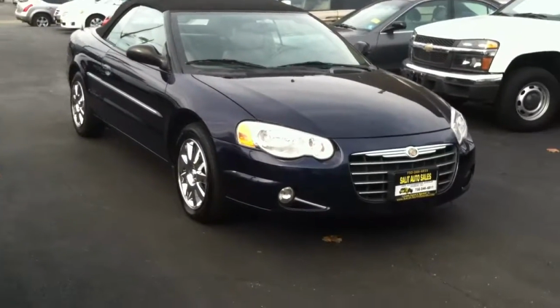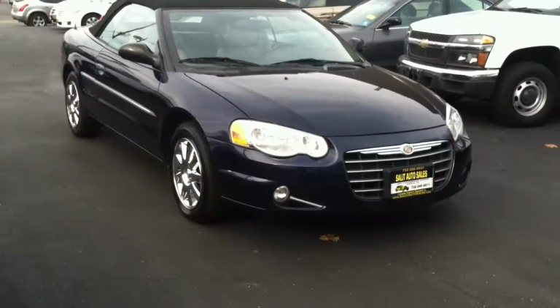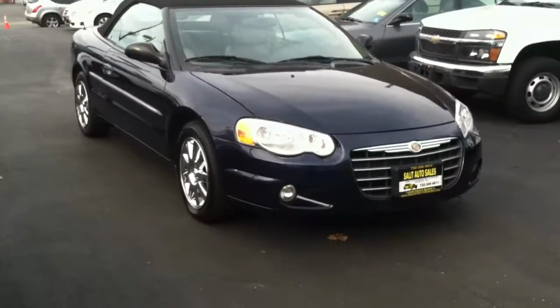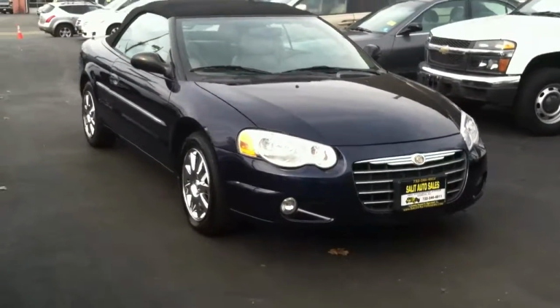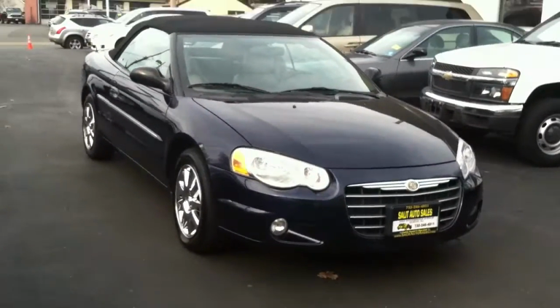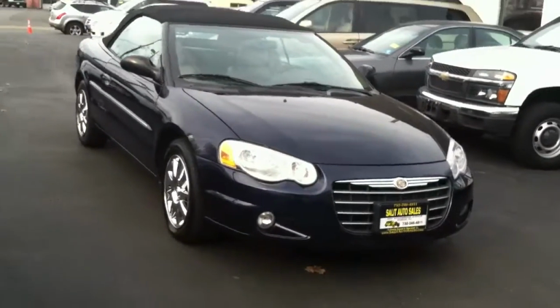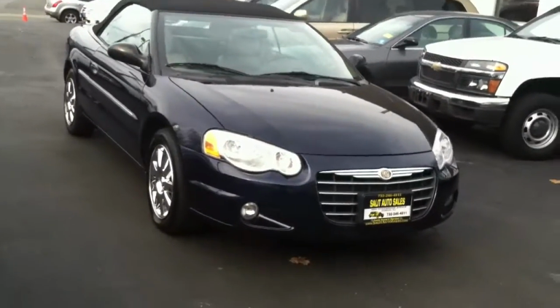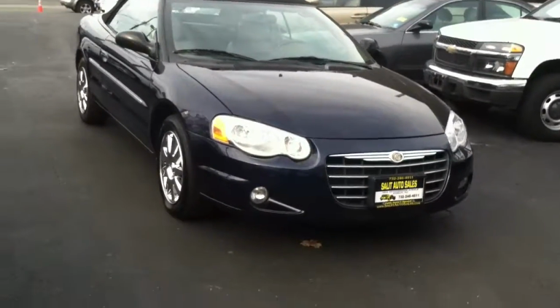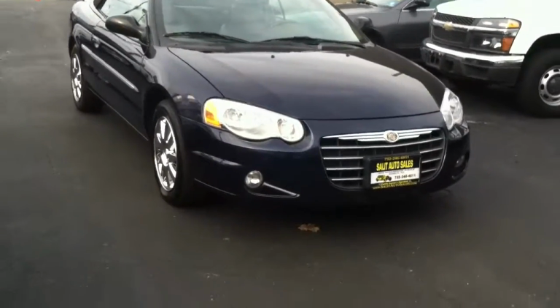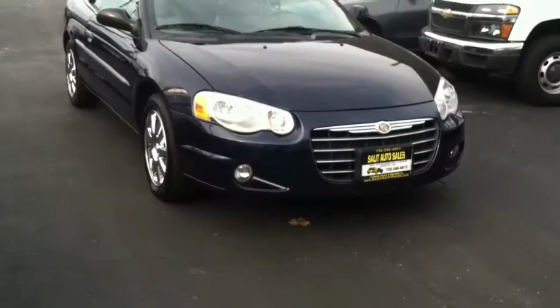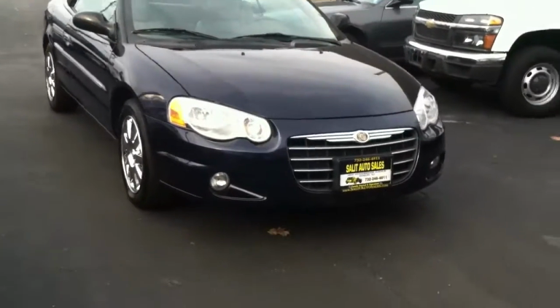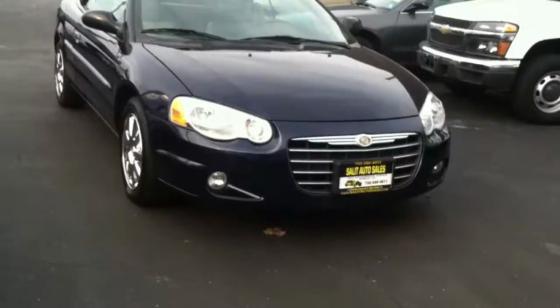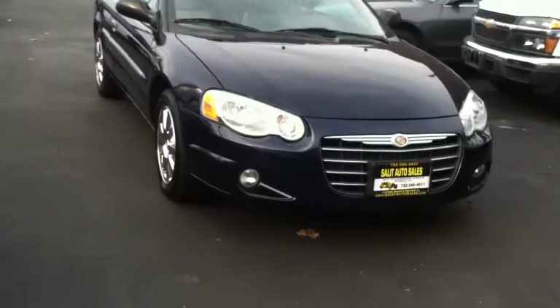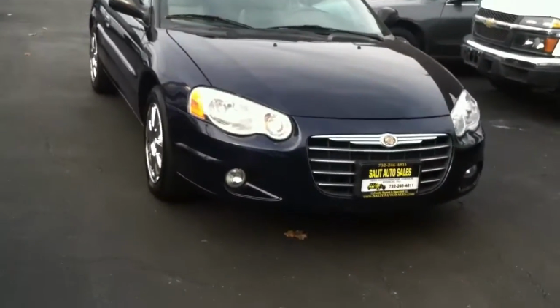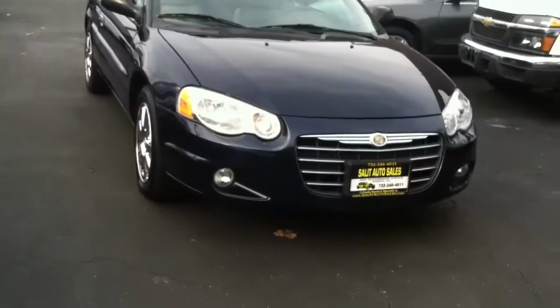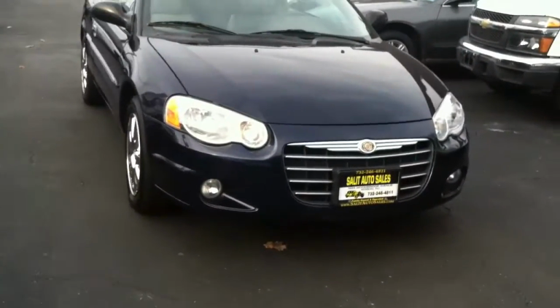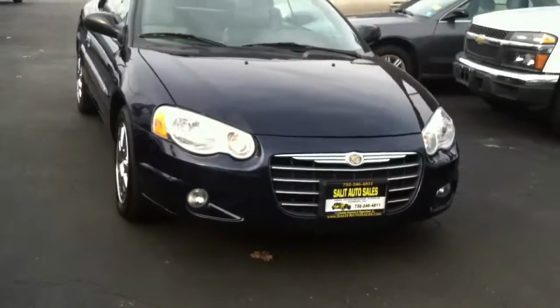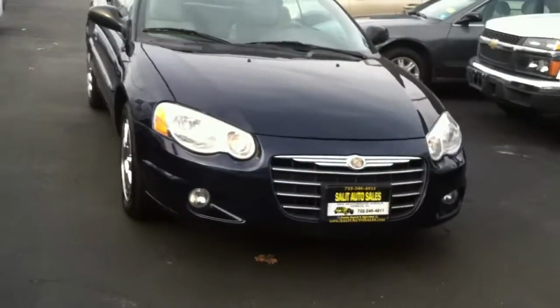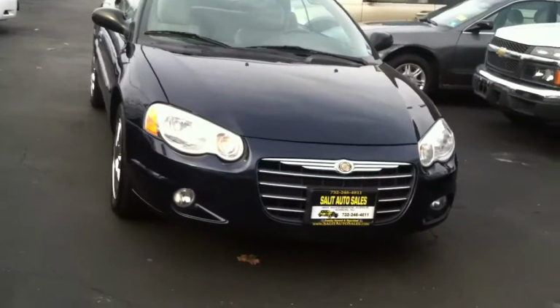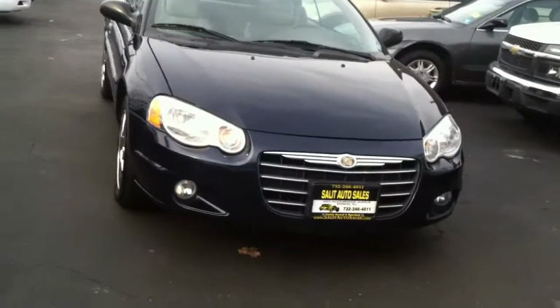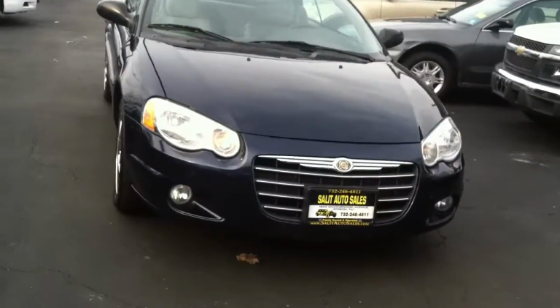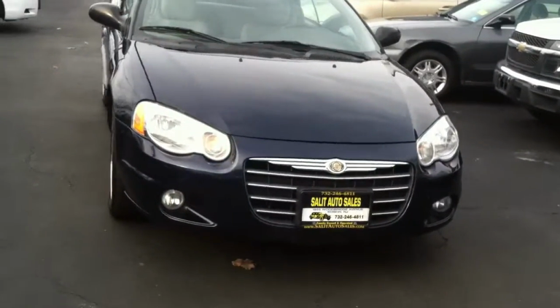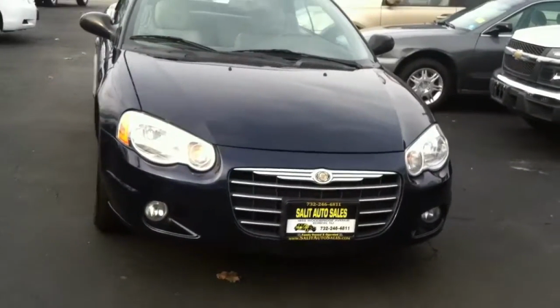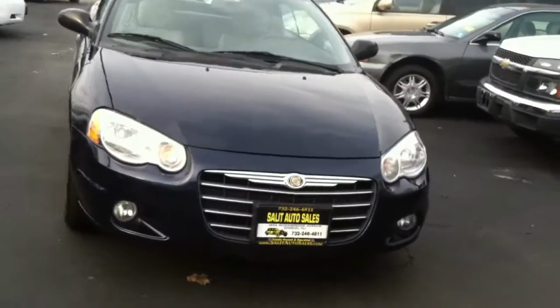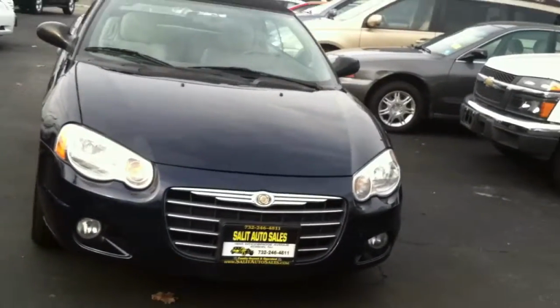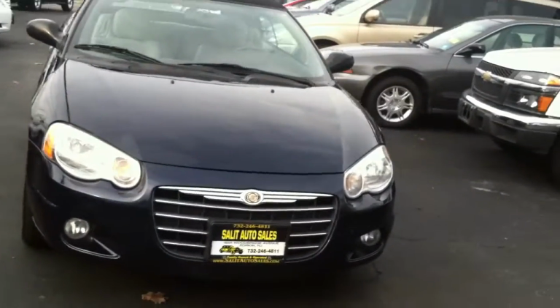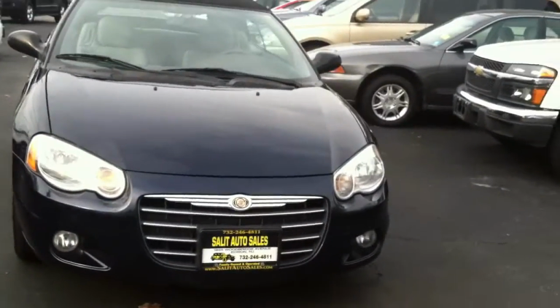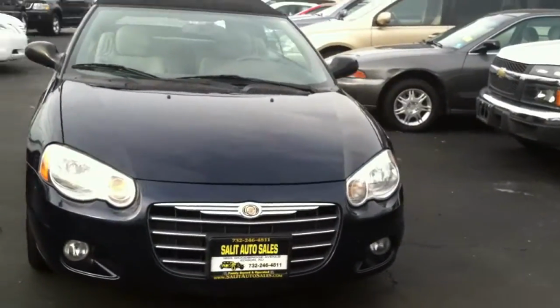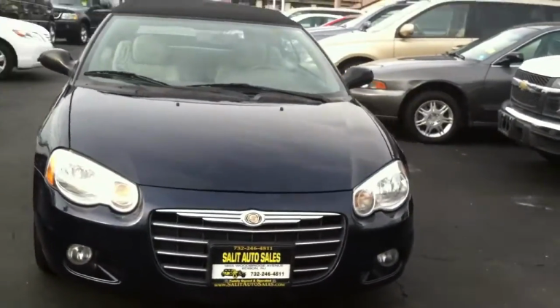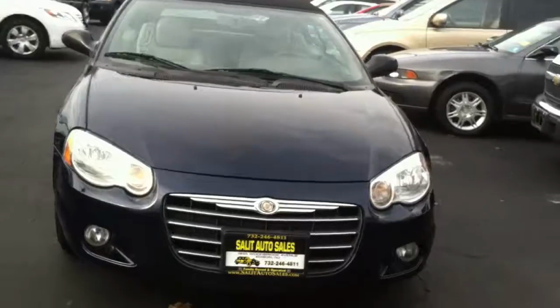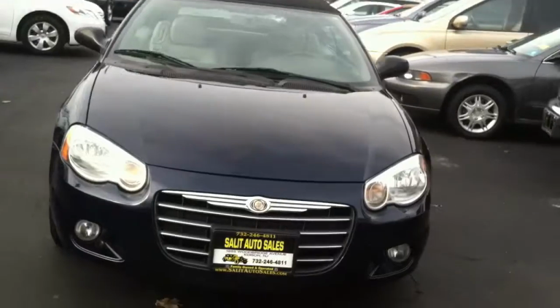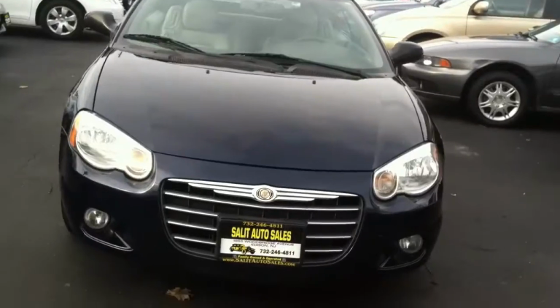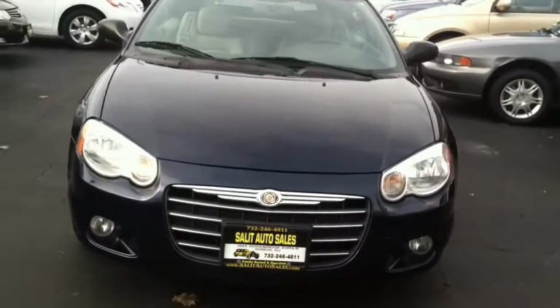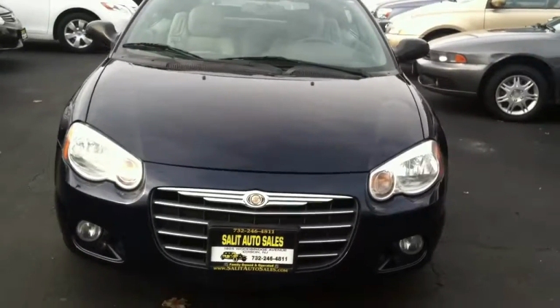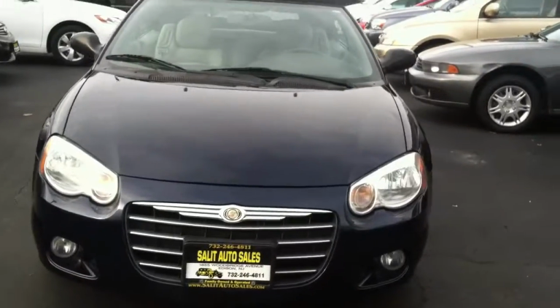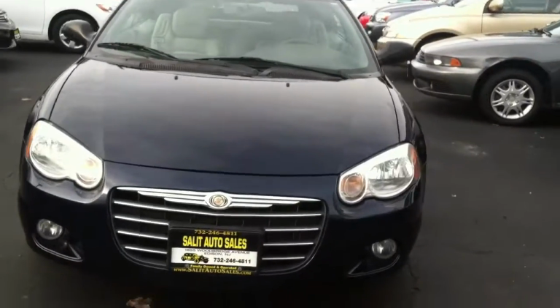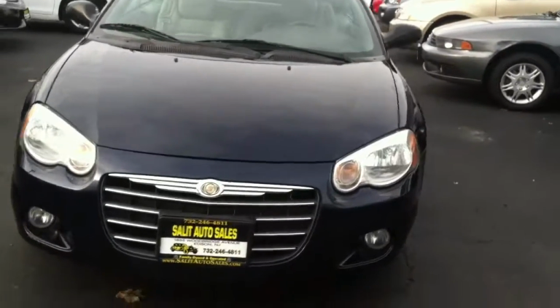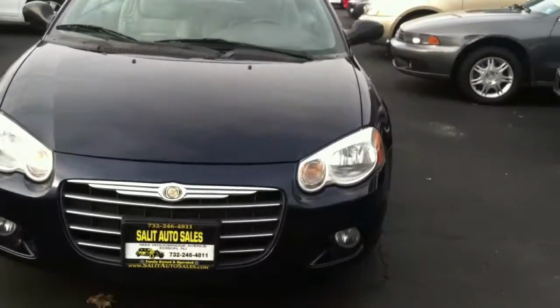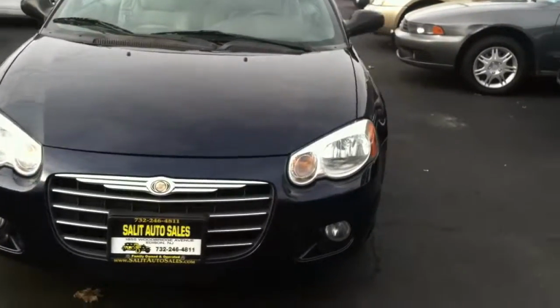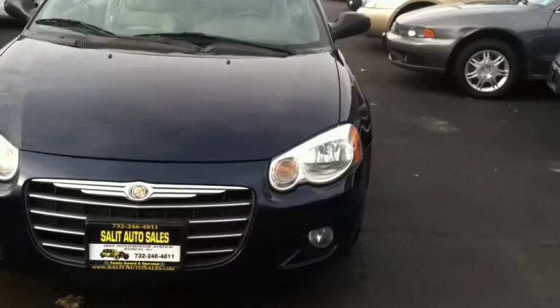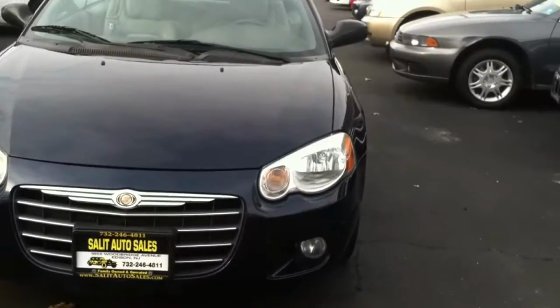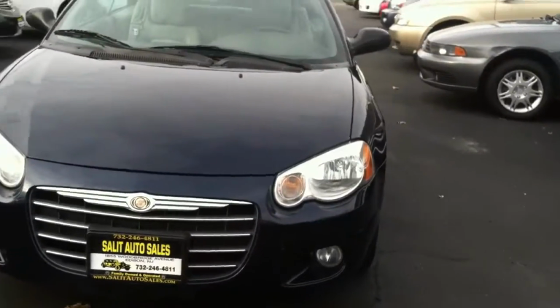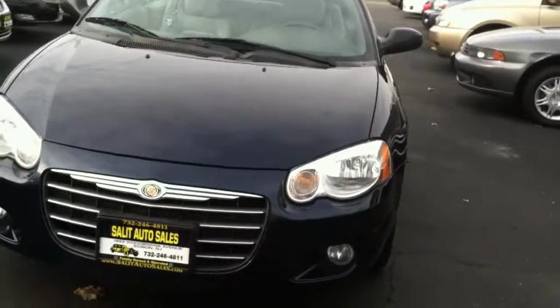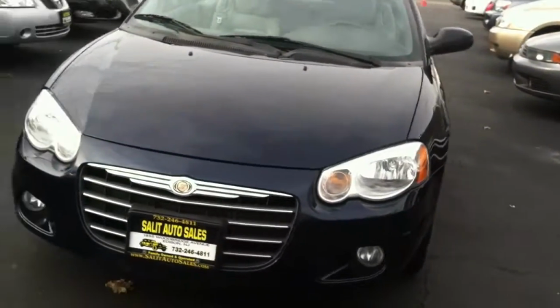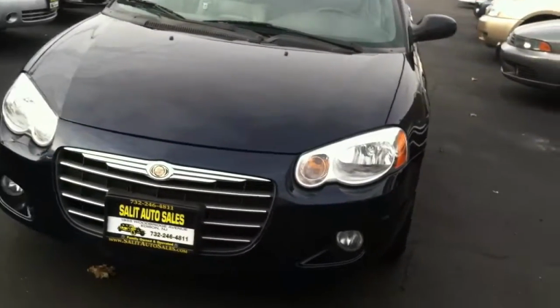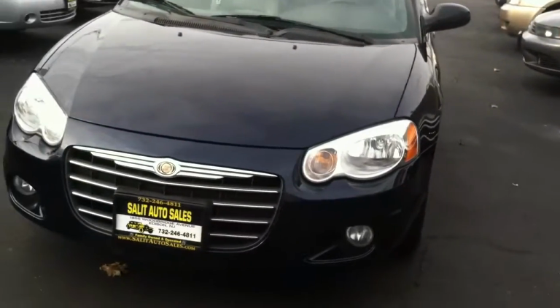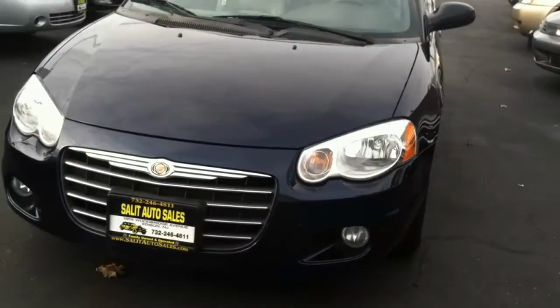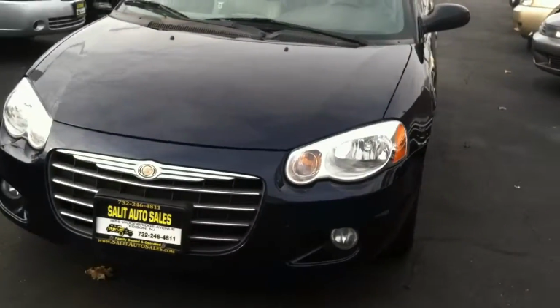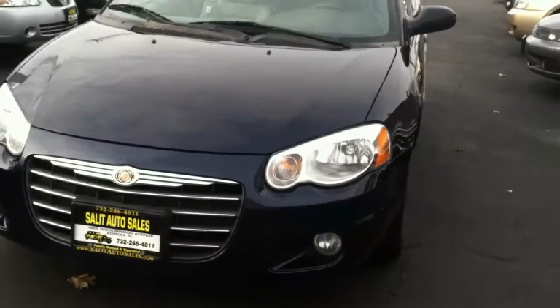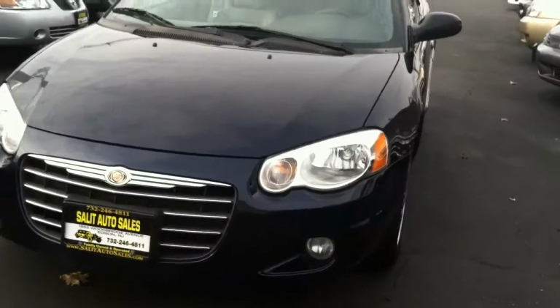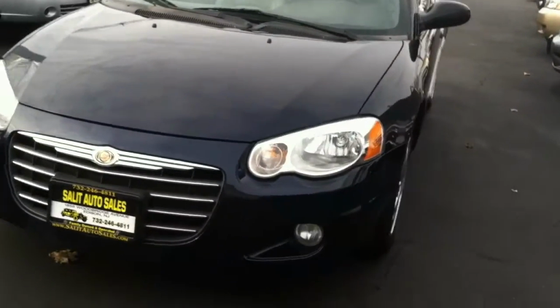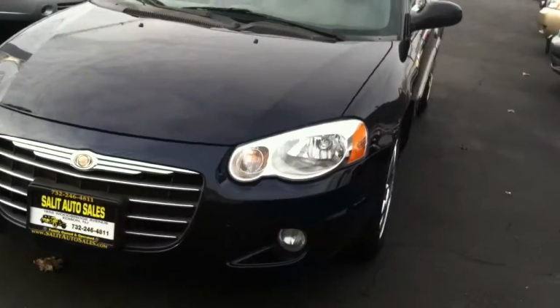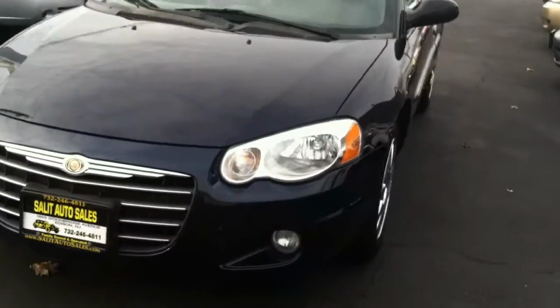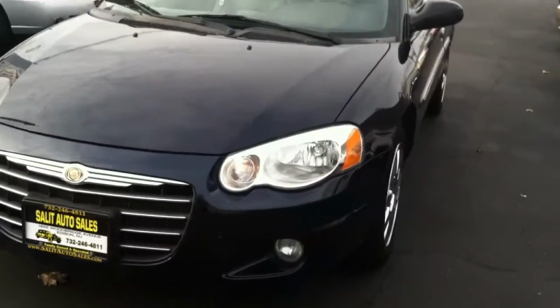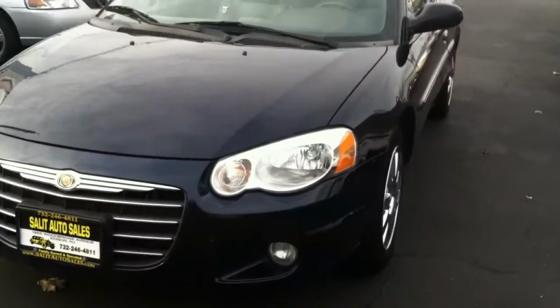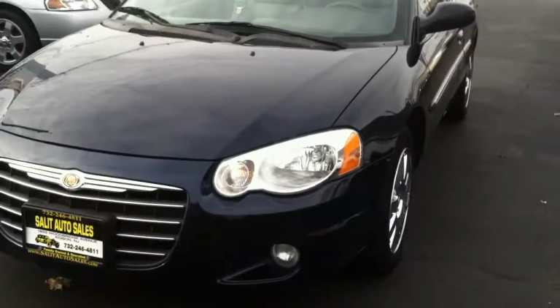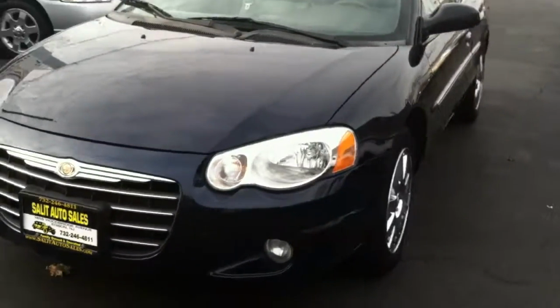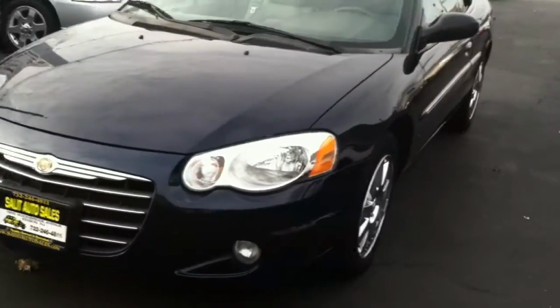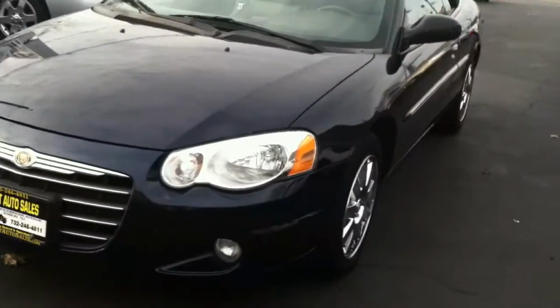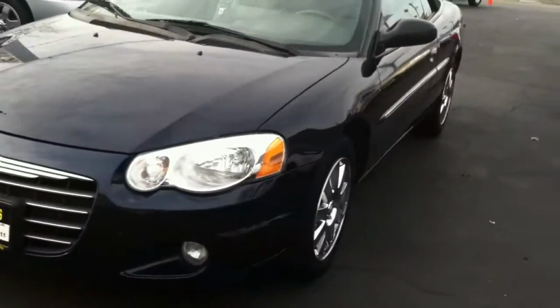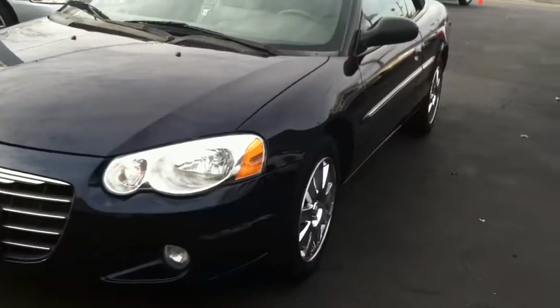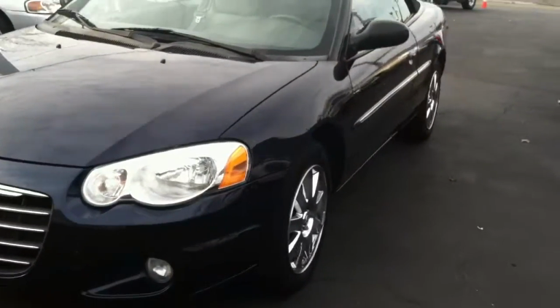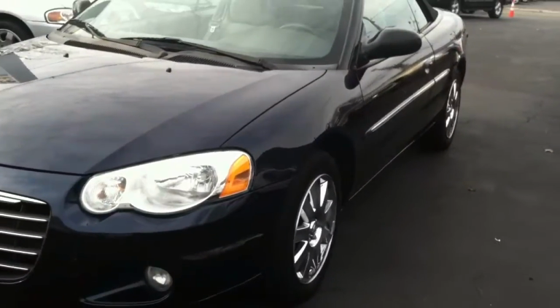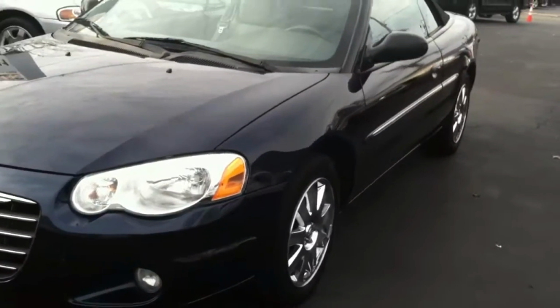Here we're looking at a 2006 Chrysler Sebring Convertible Limited, with approximately 29,000 miles.